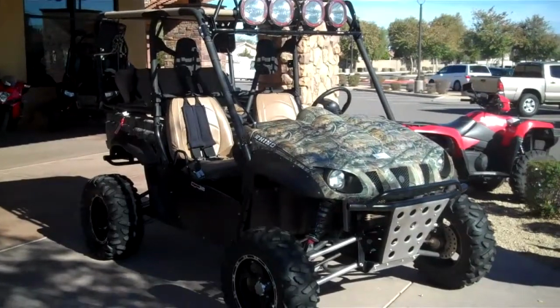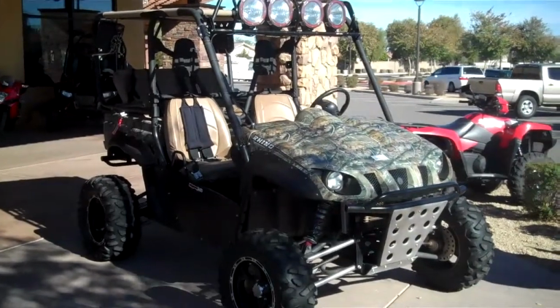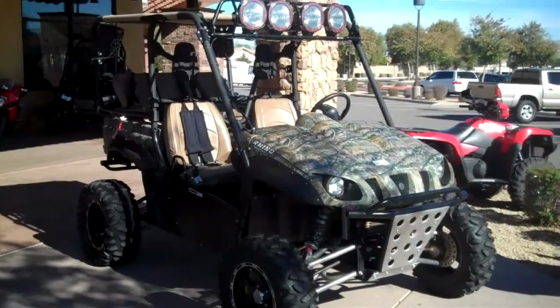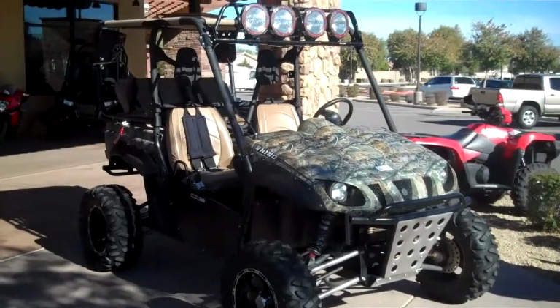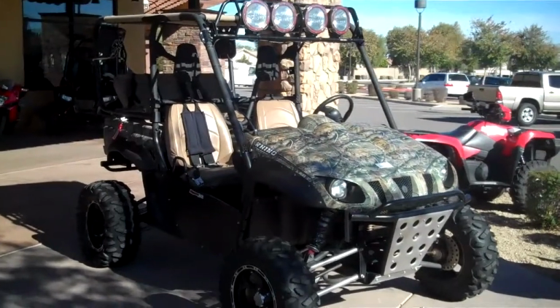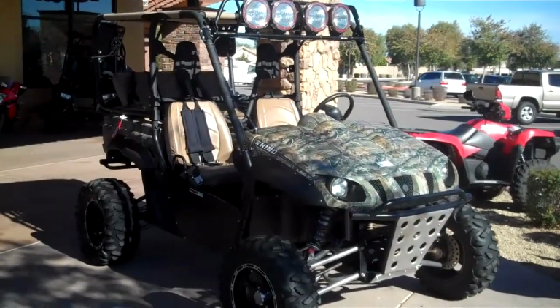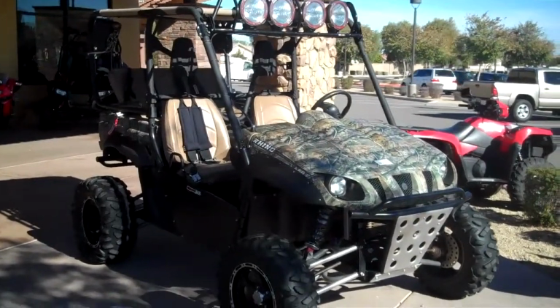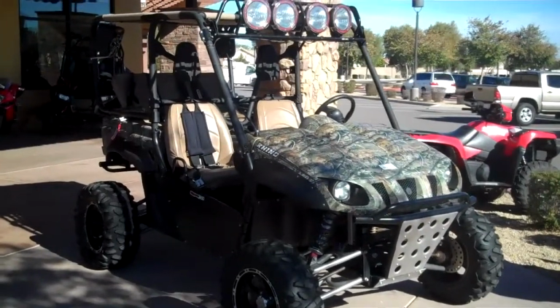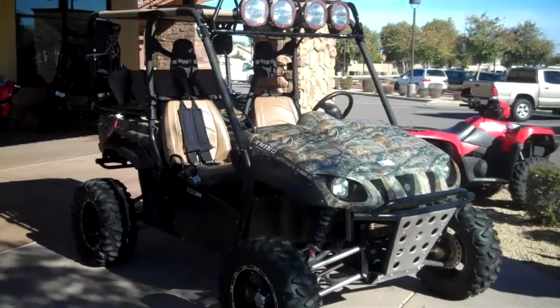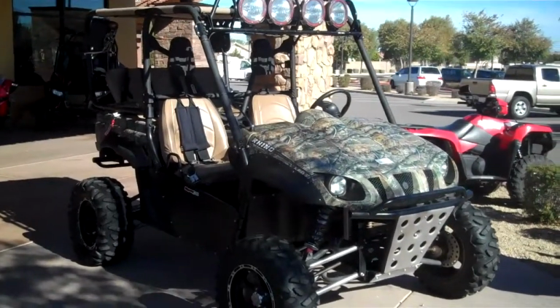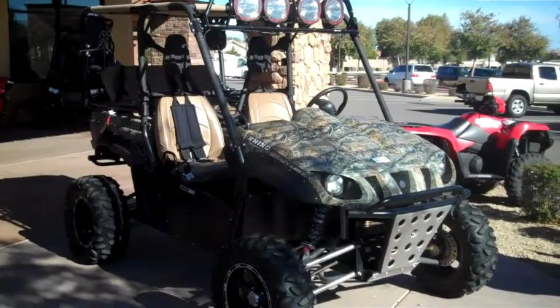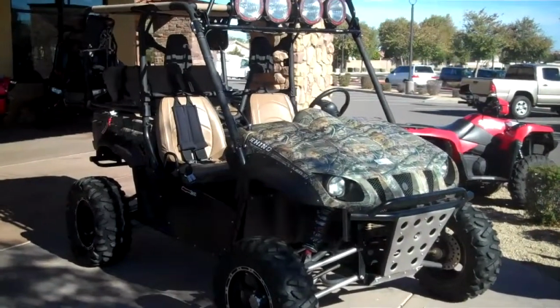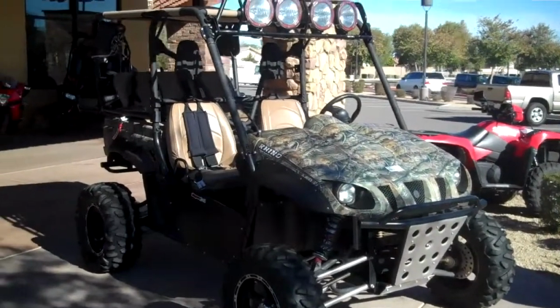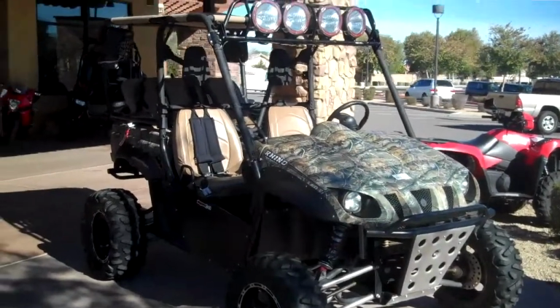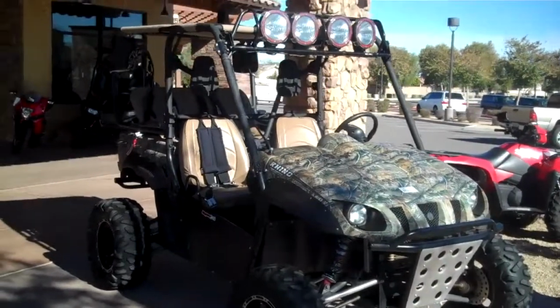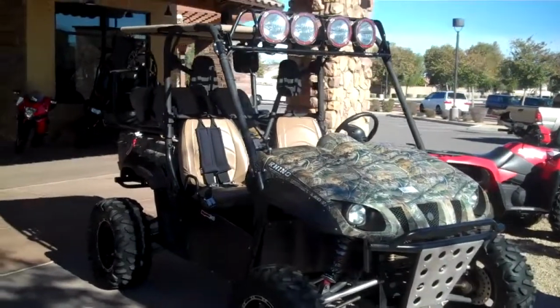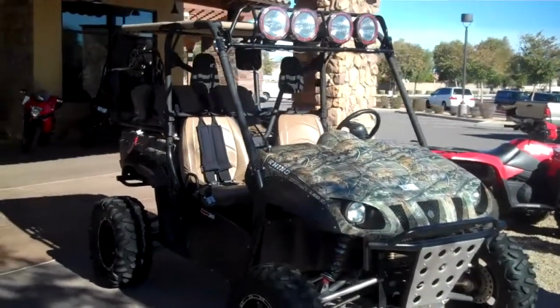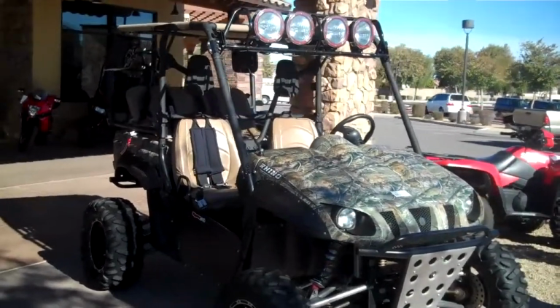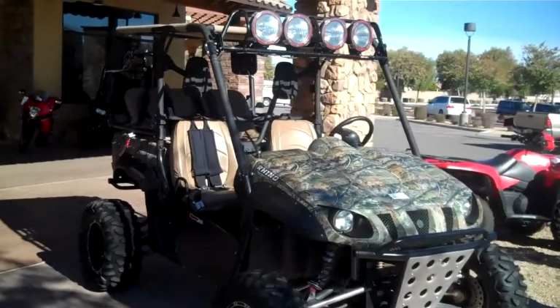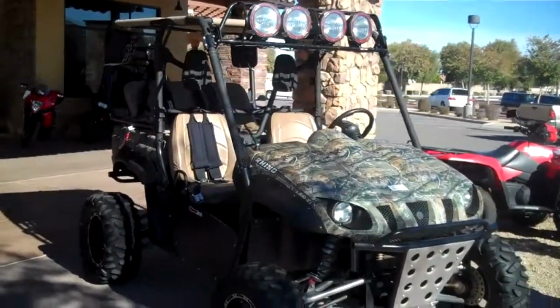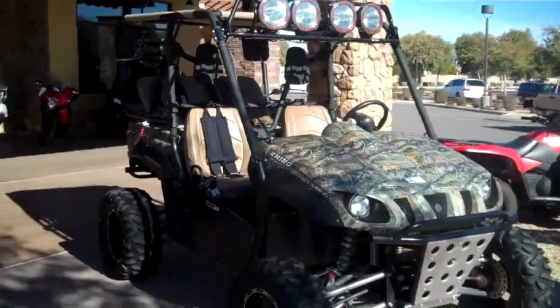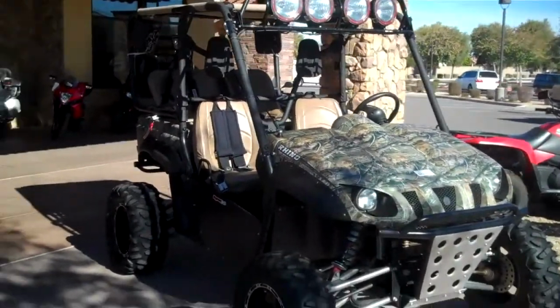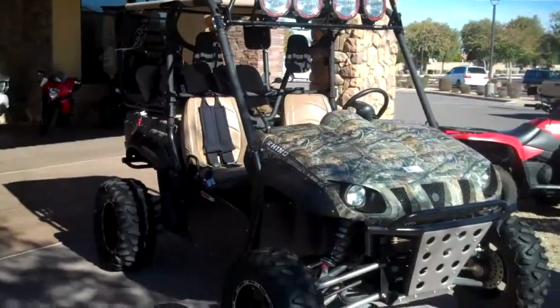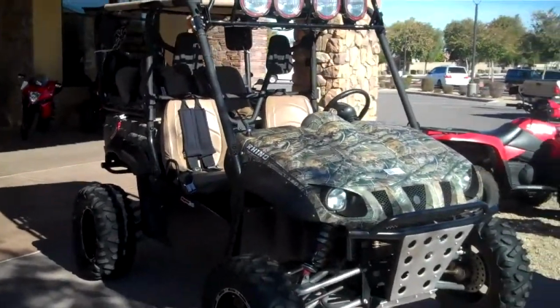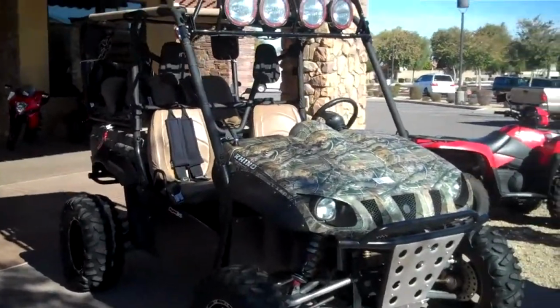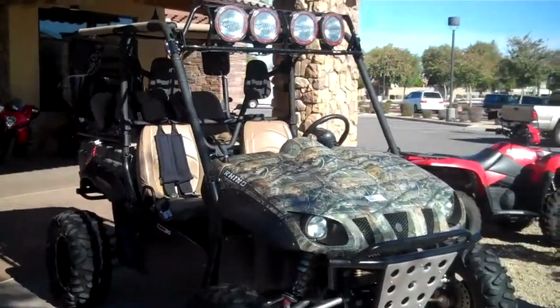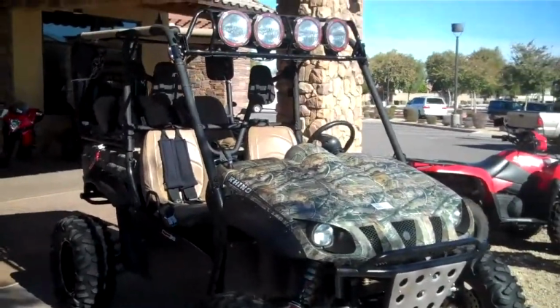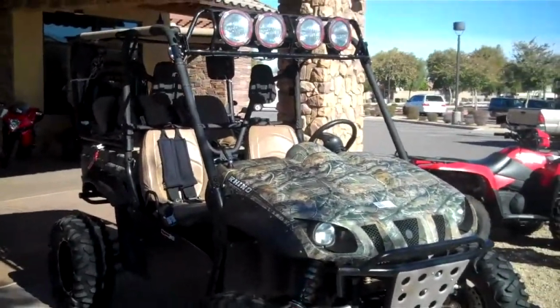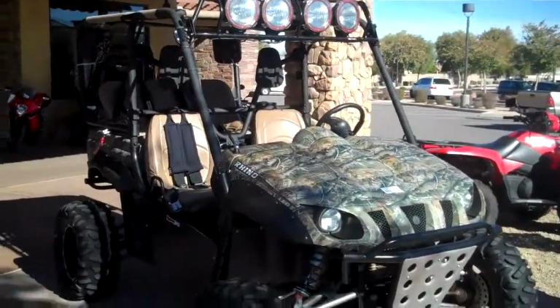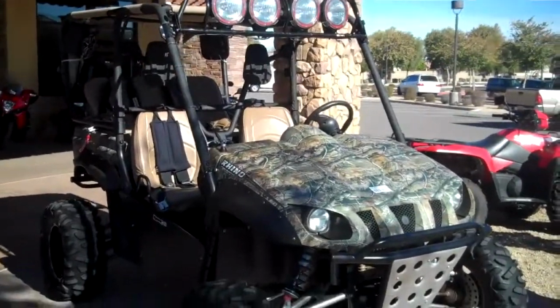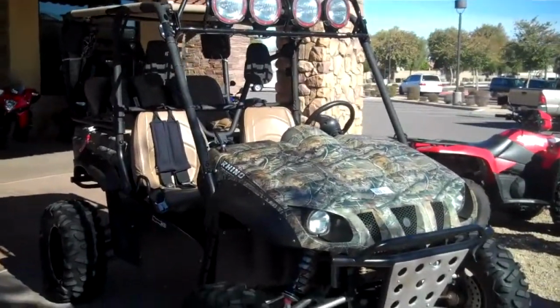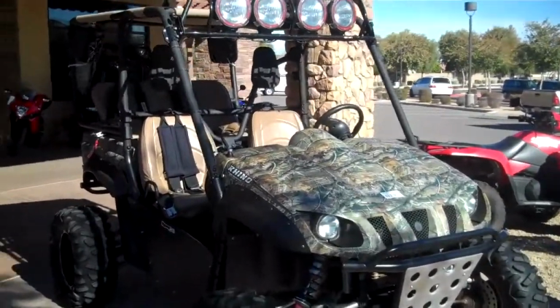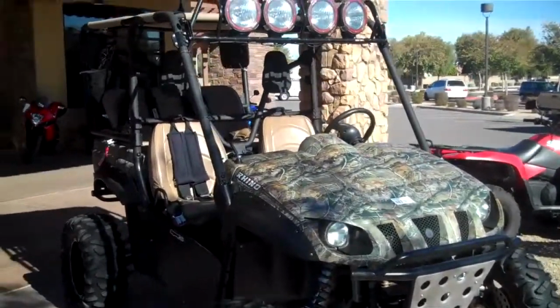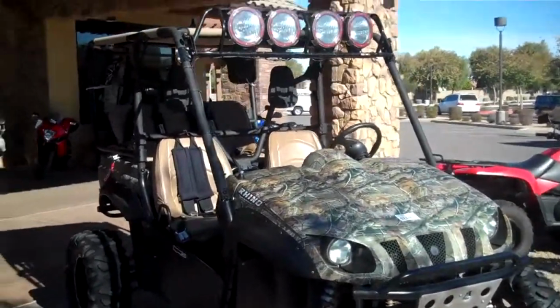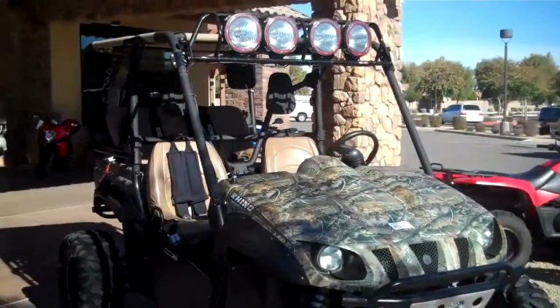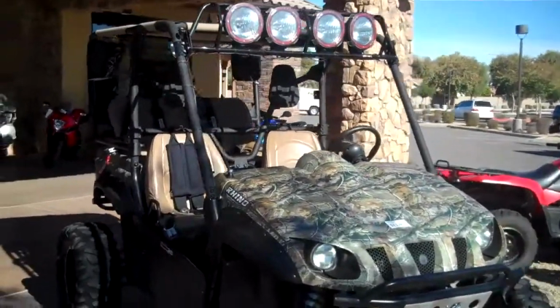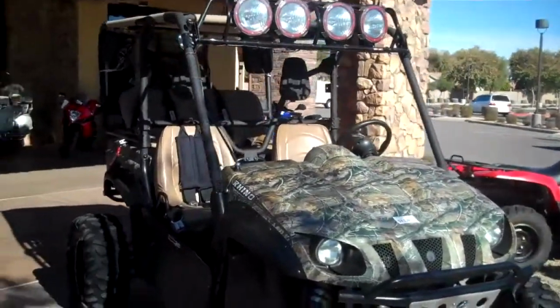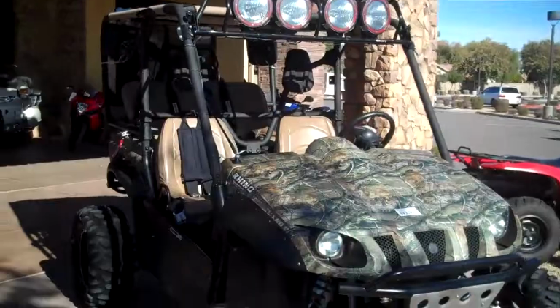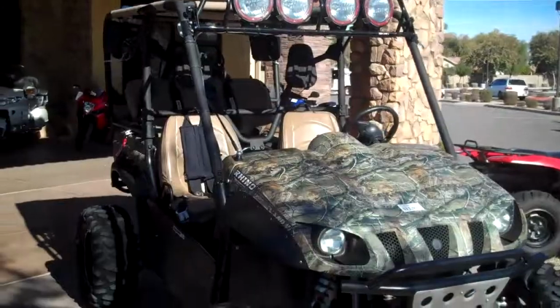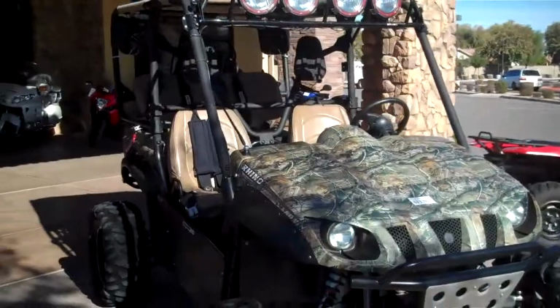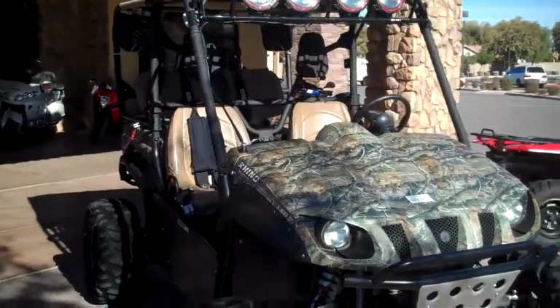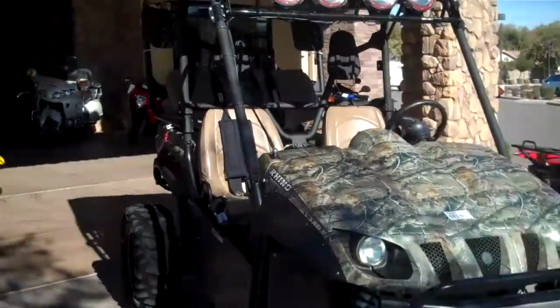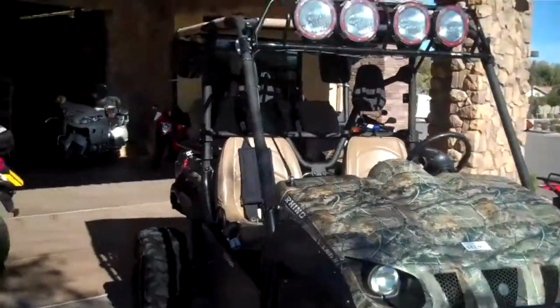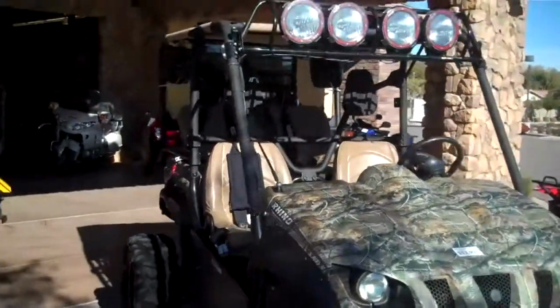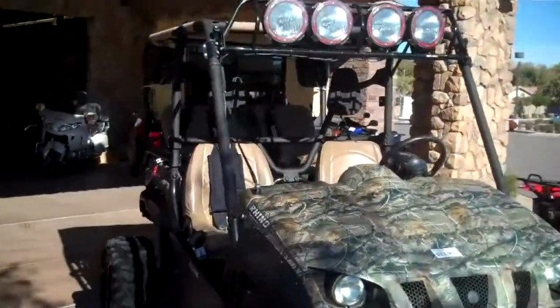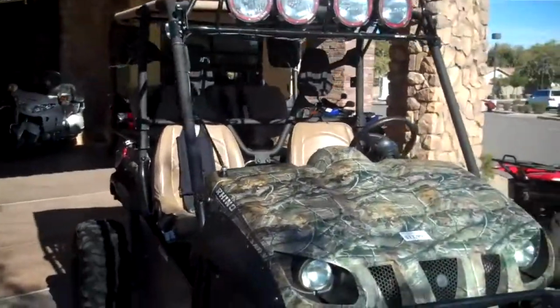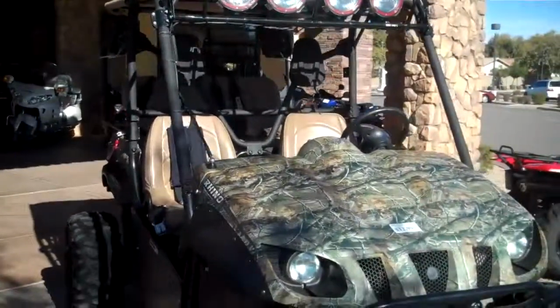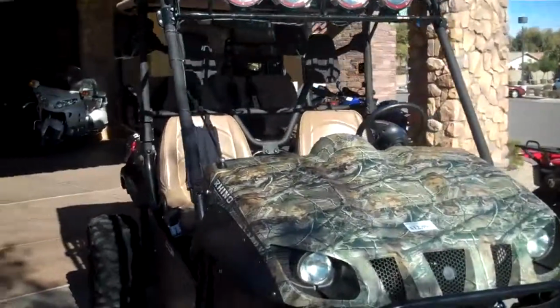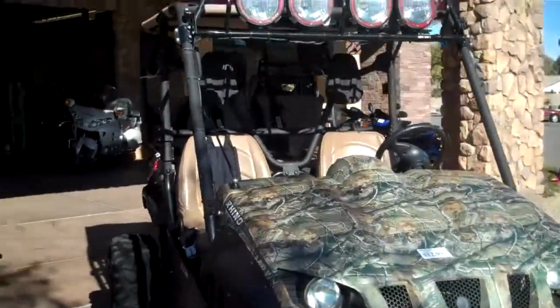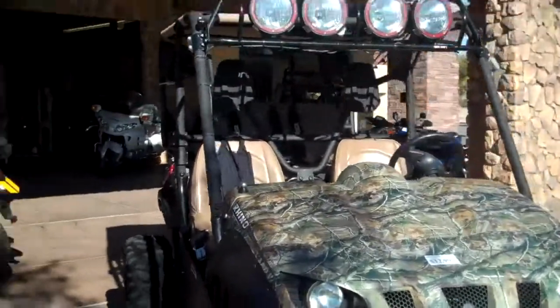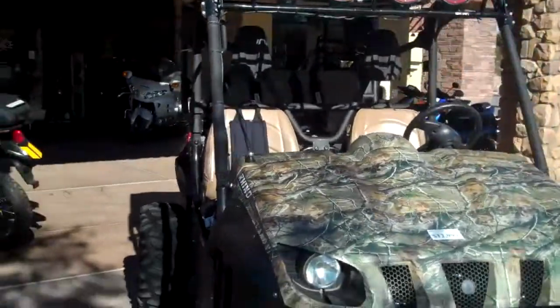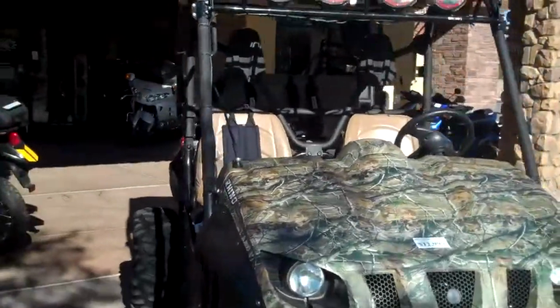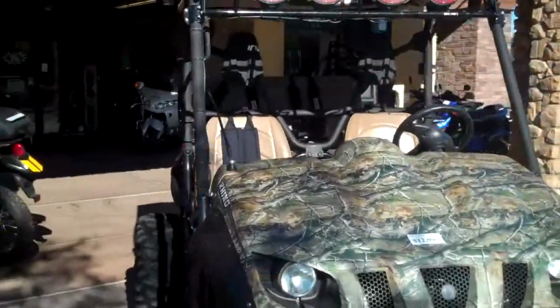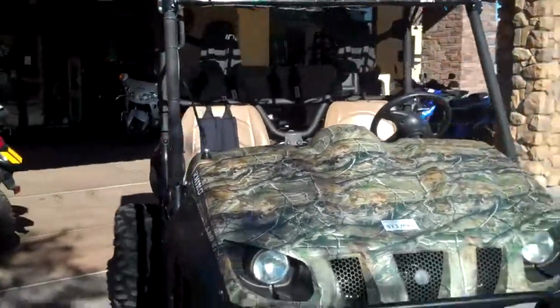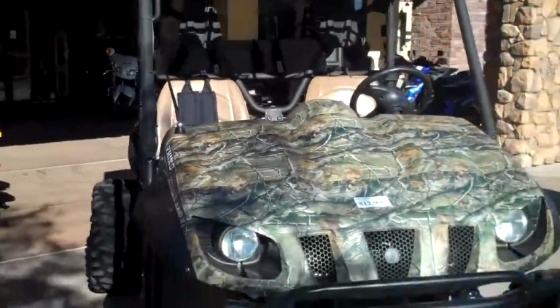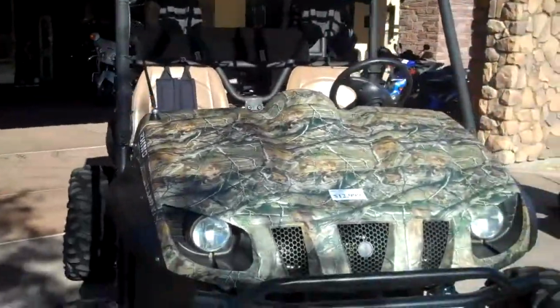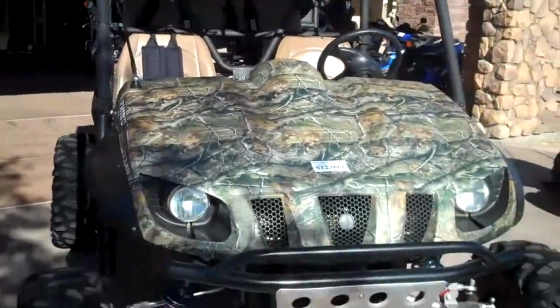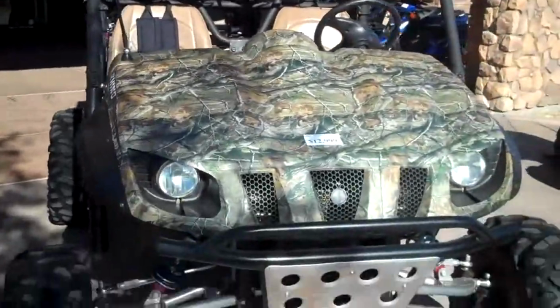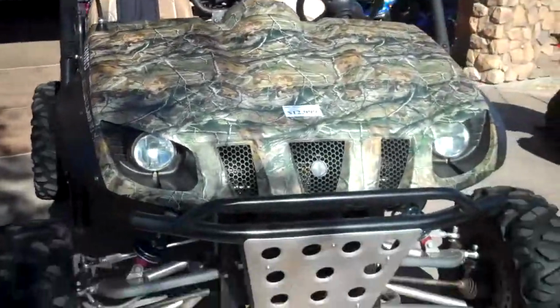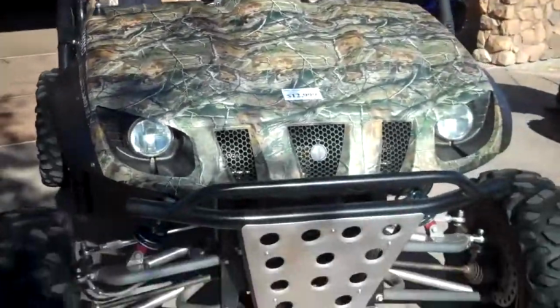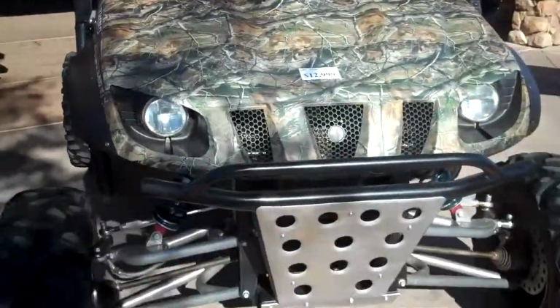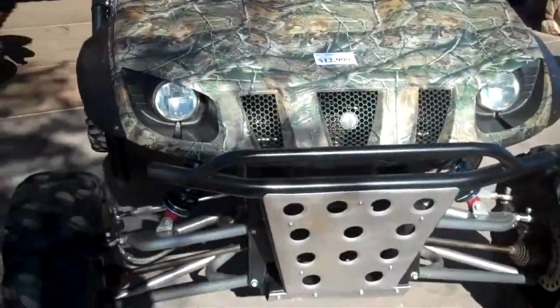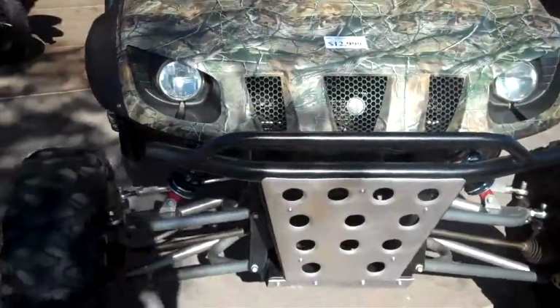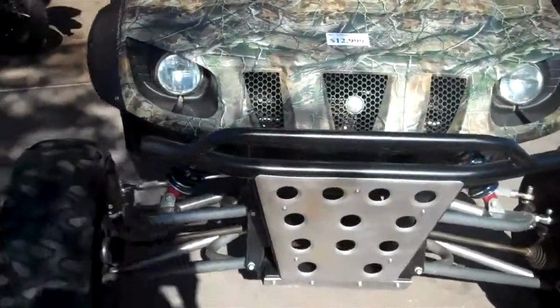All right, this one here is the 2008 Yamaha Rhino 700 fuel injected. As you can see, it's got all kinds of goodies on it.